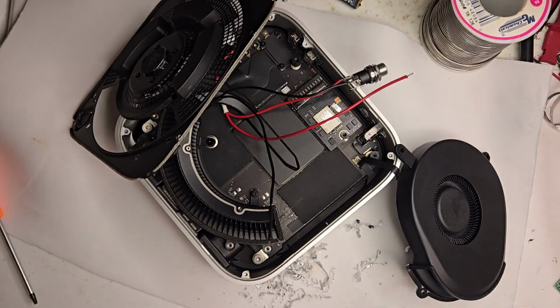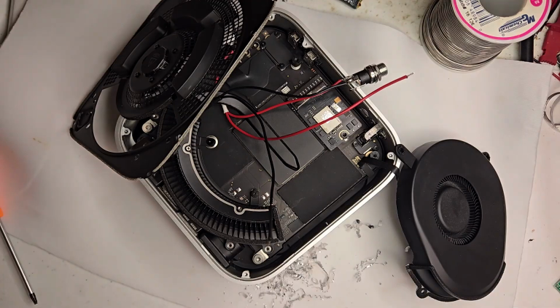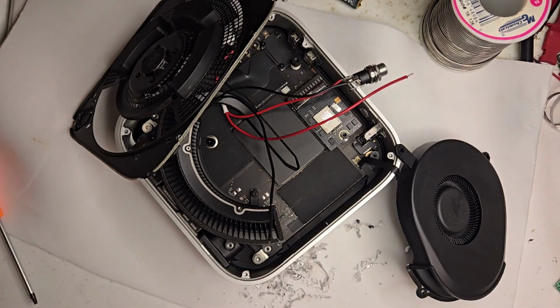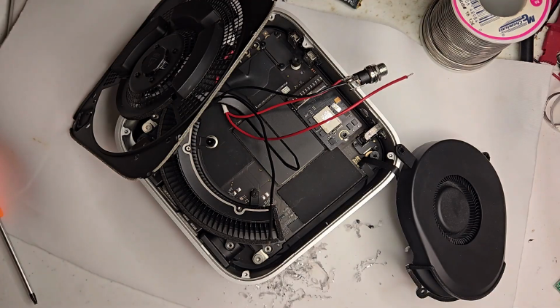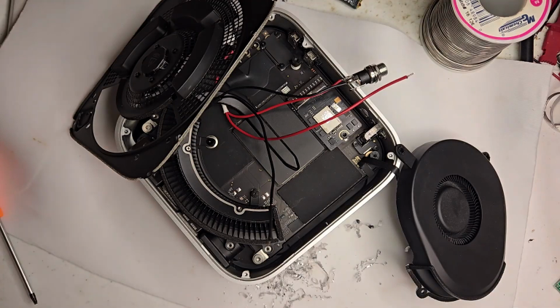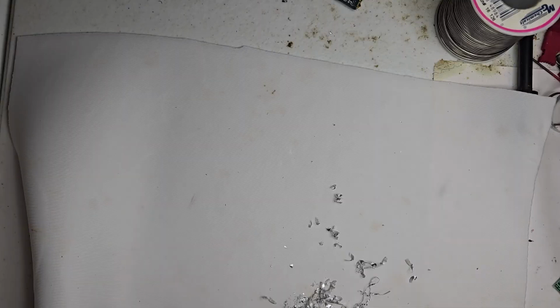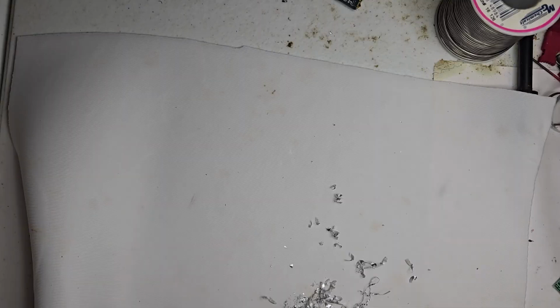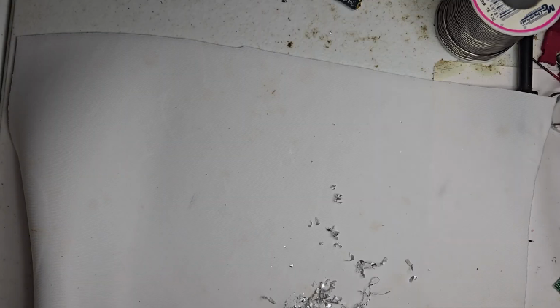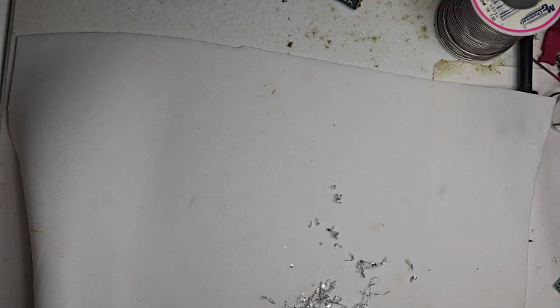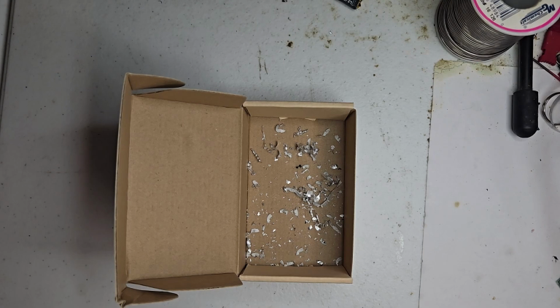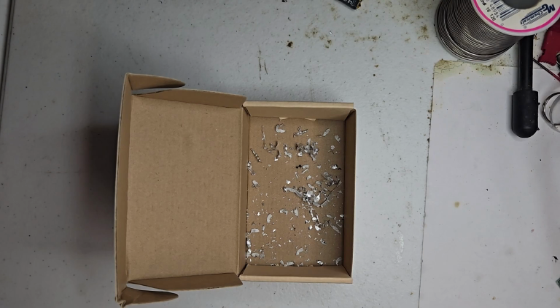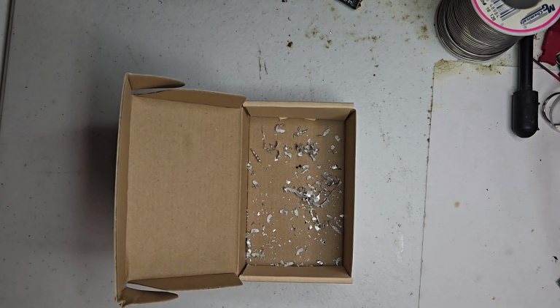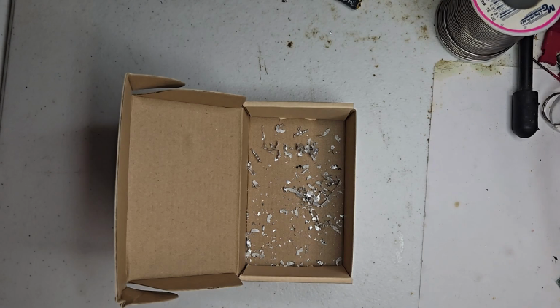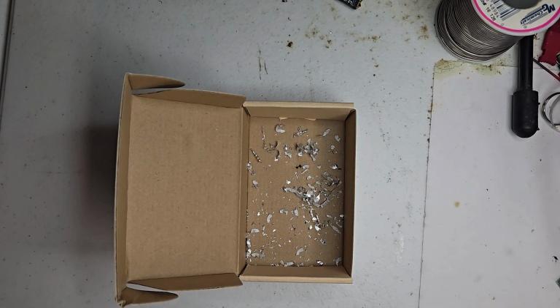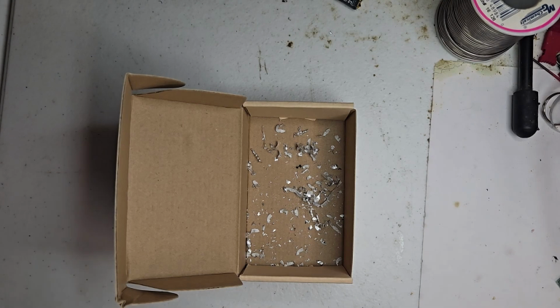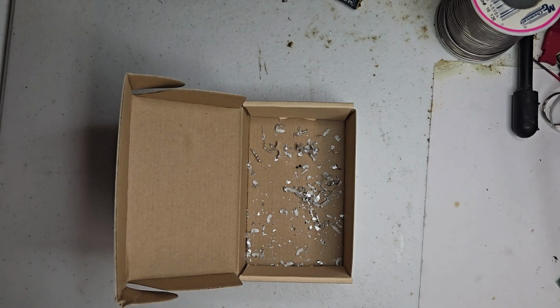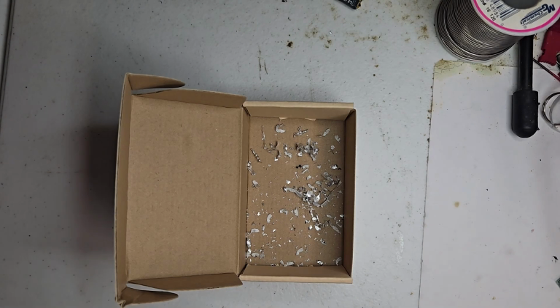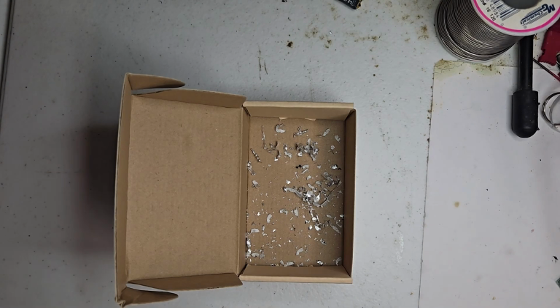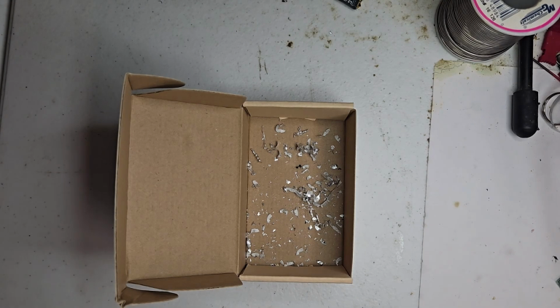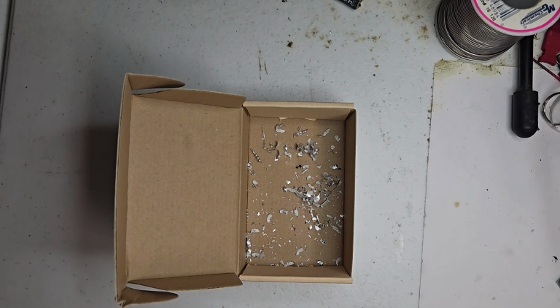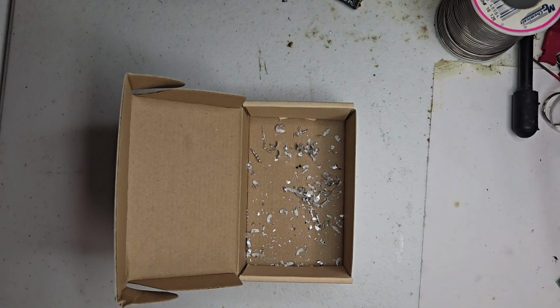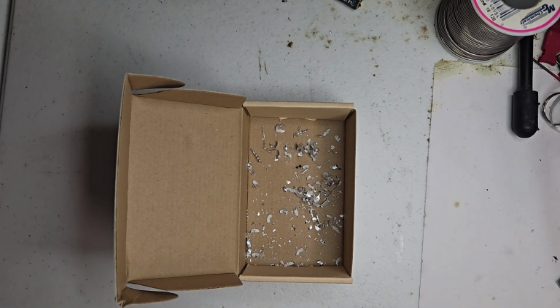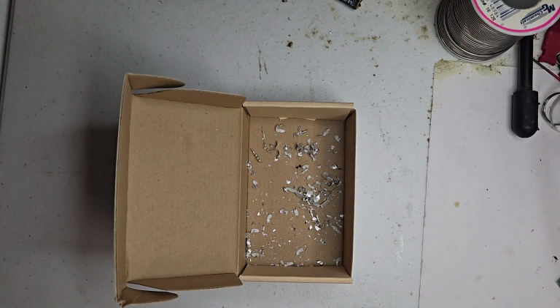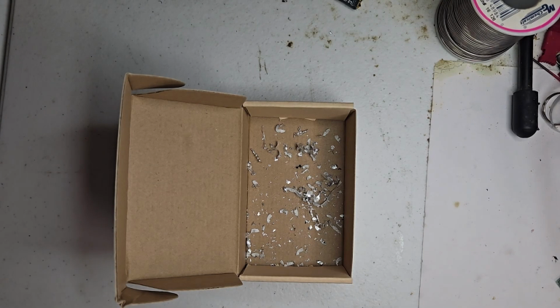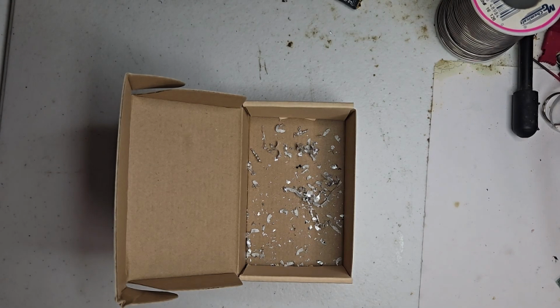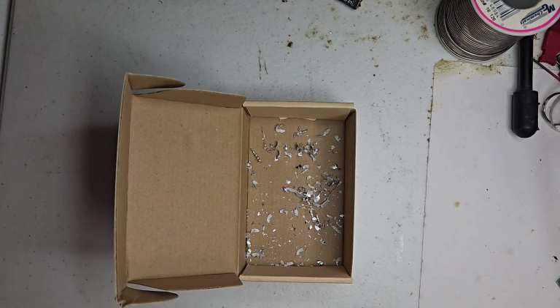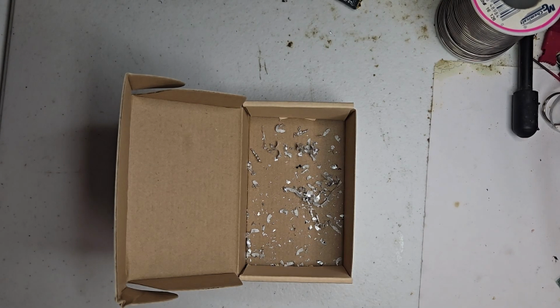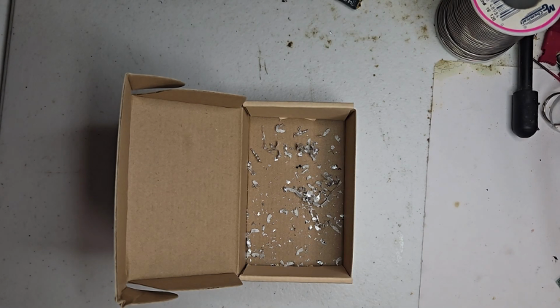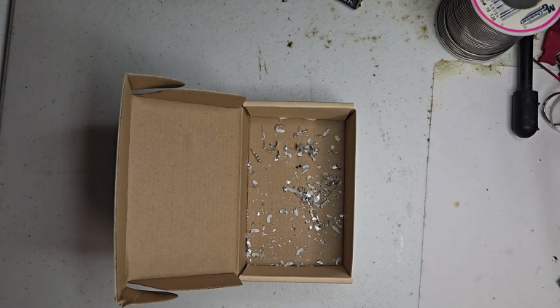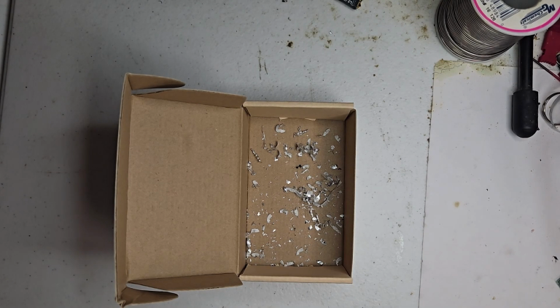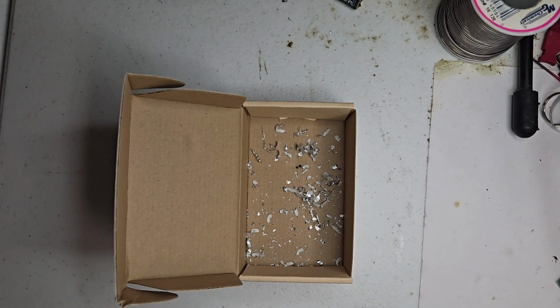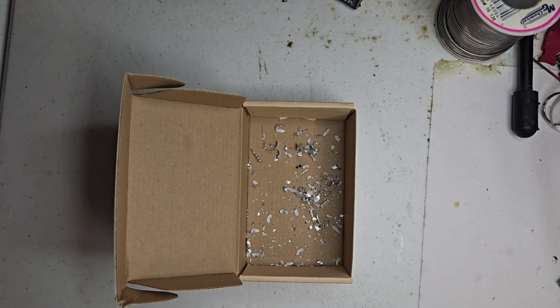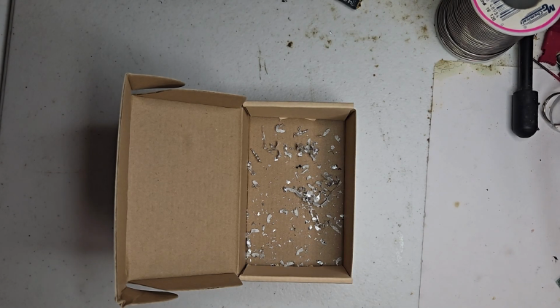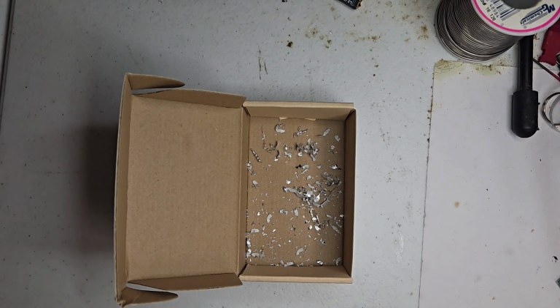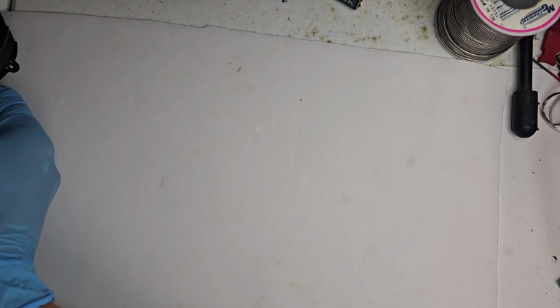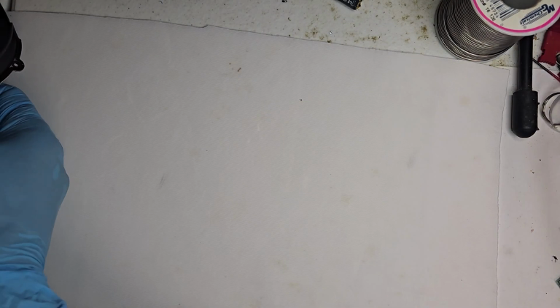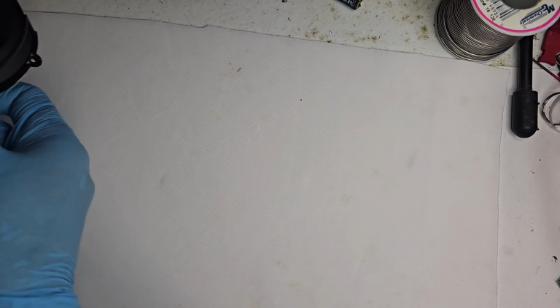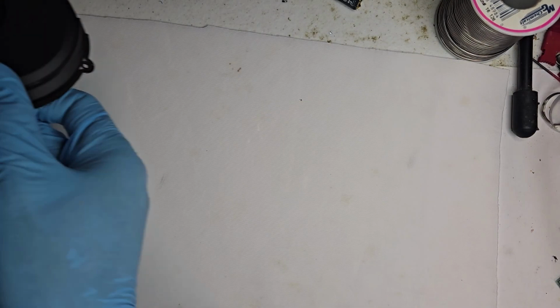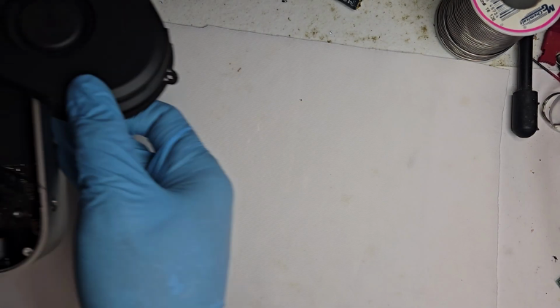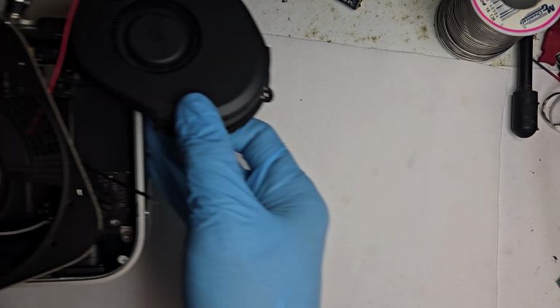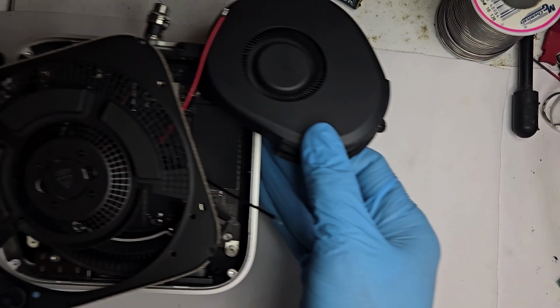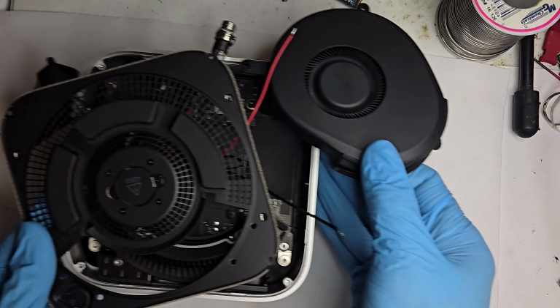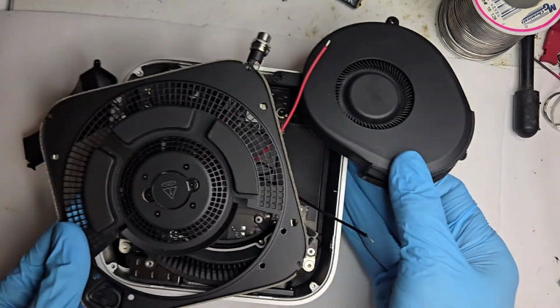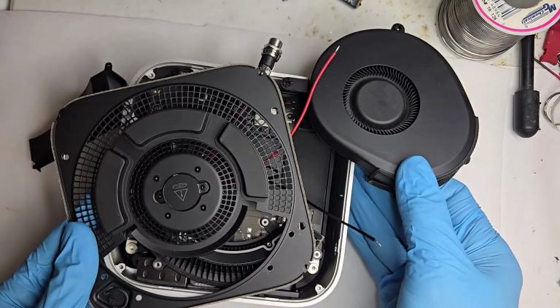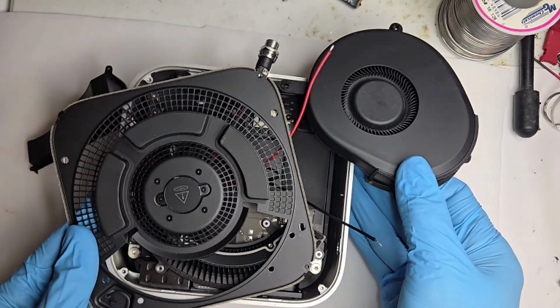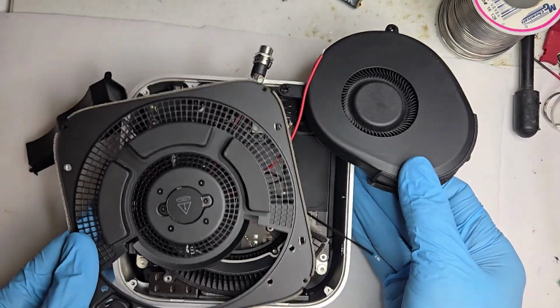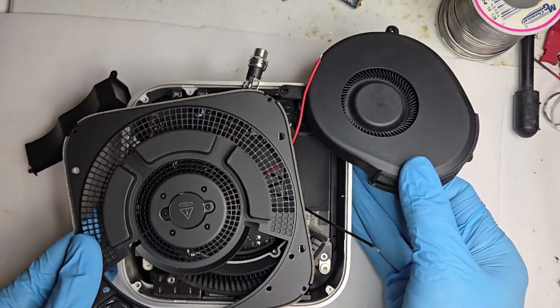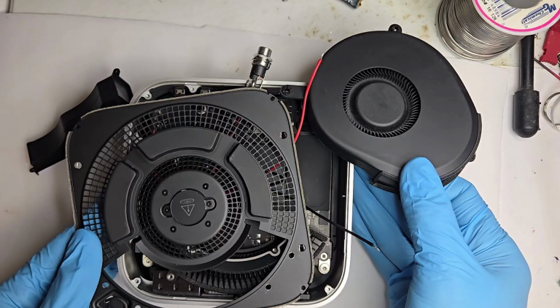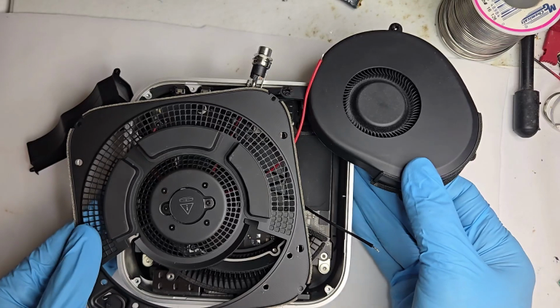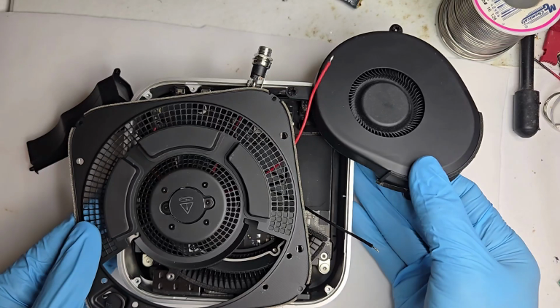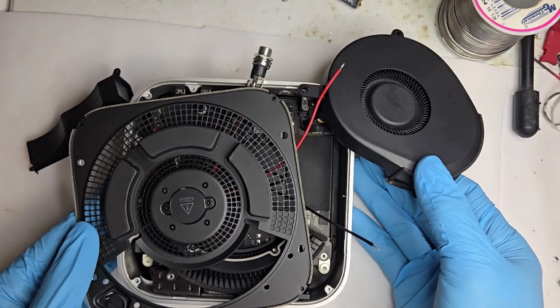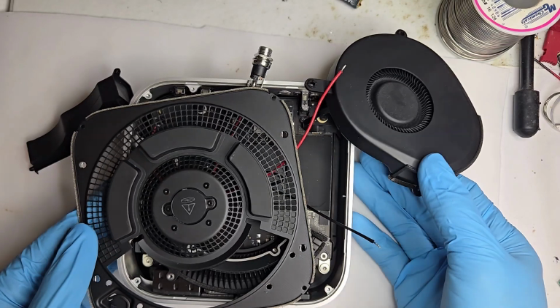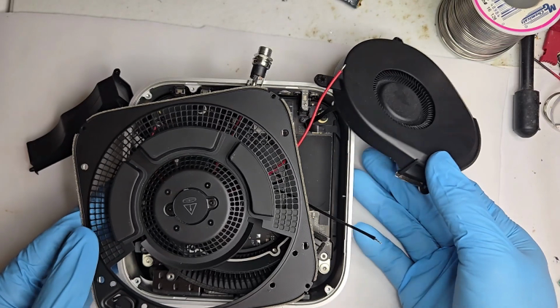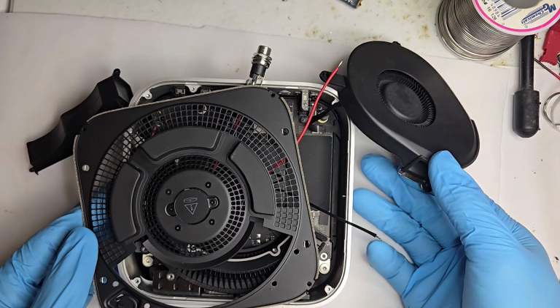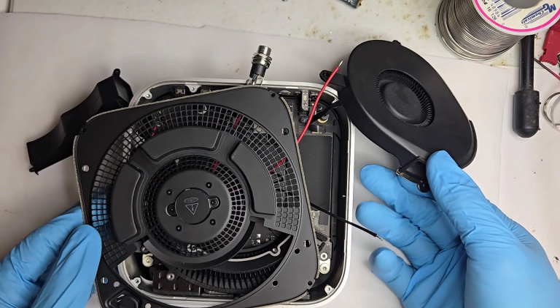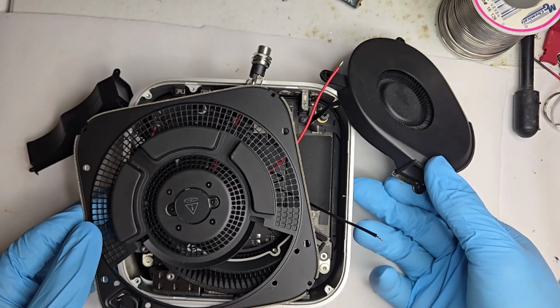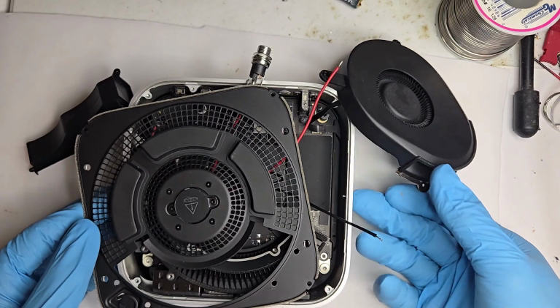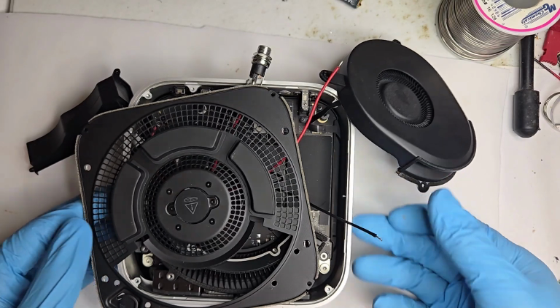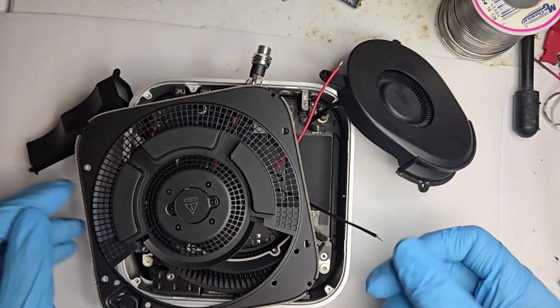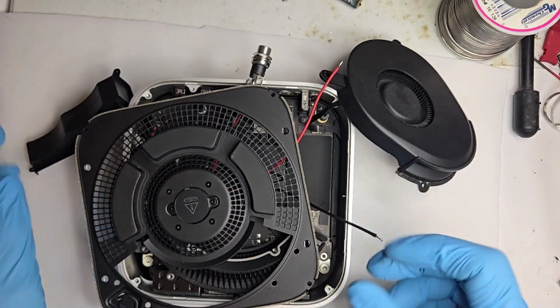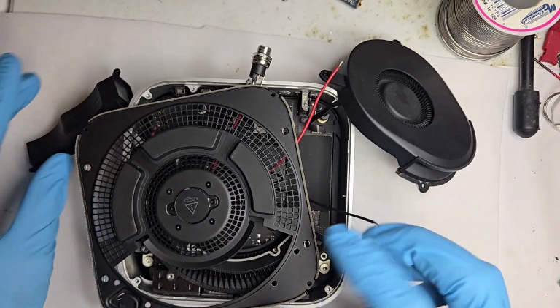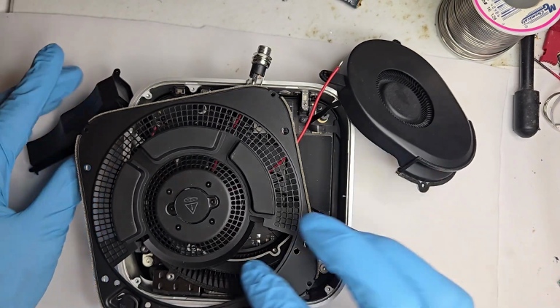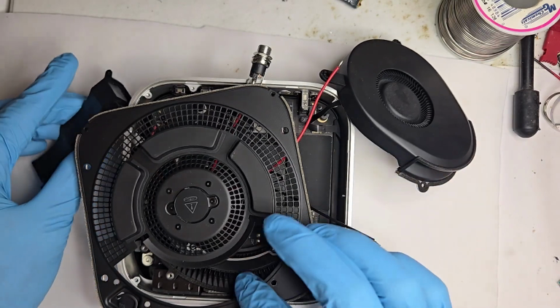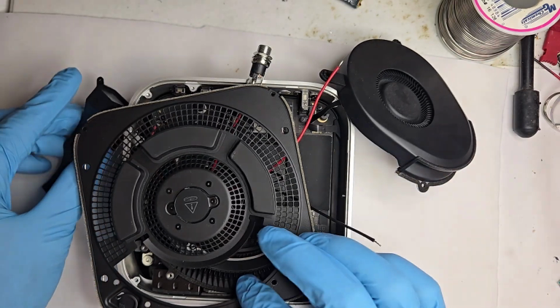If I save all these shavings, maybe I'll have enough aluminum to recycle into a brand new Mac Mini M5.